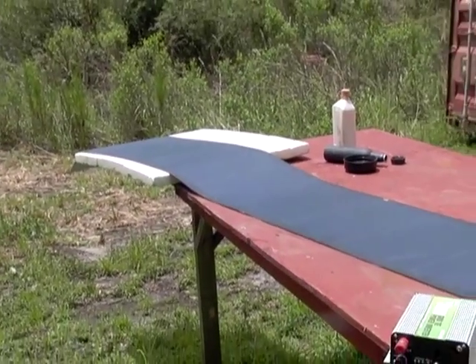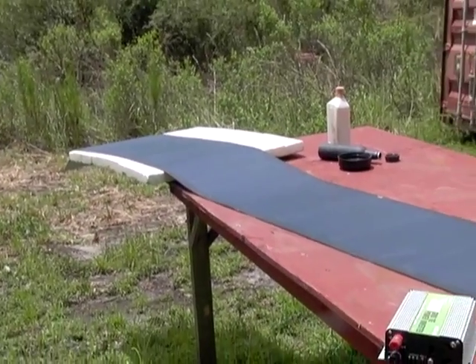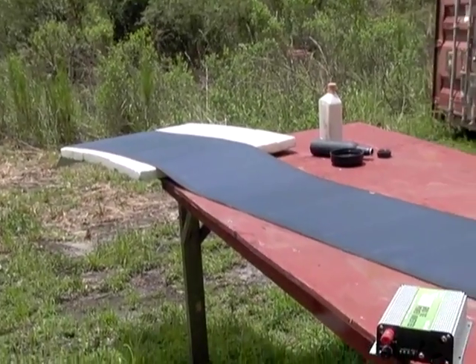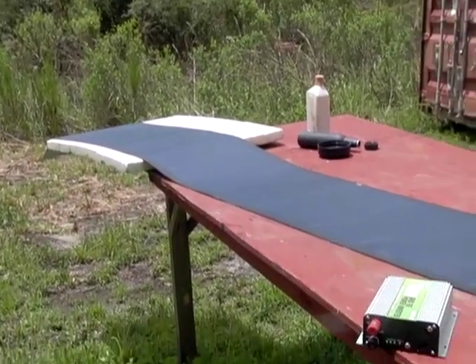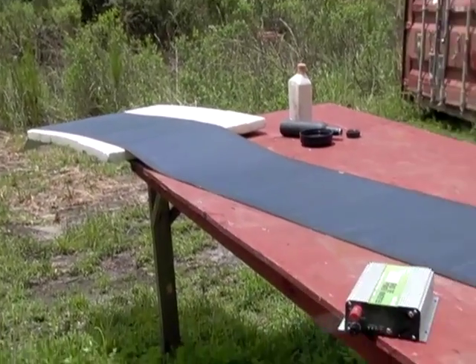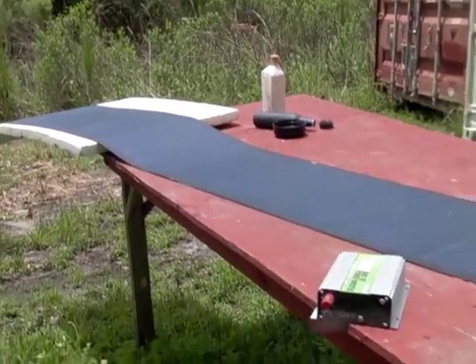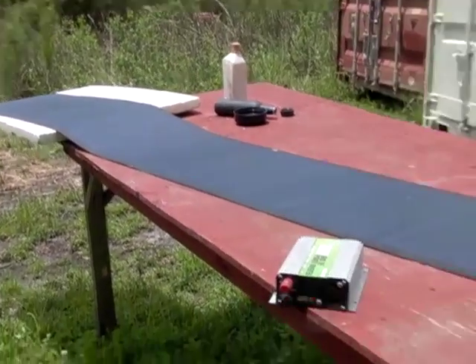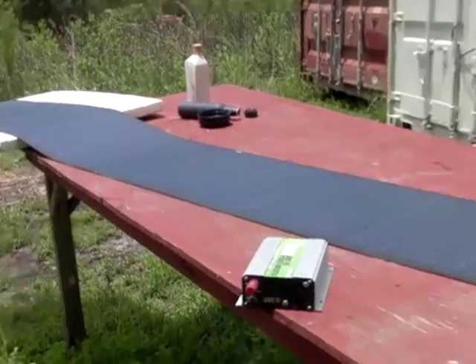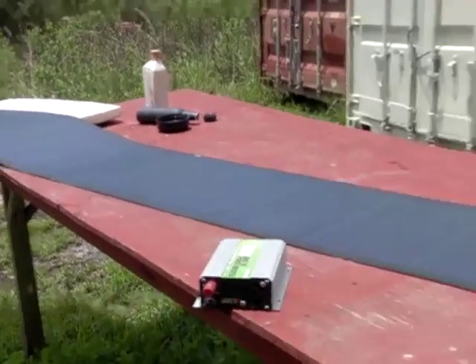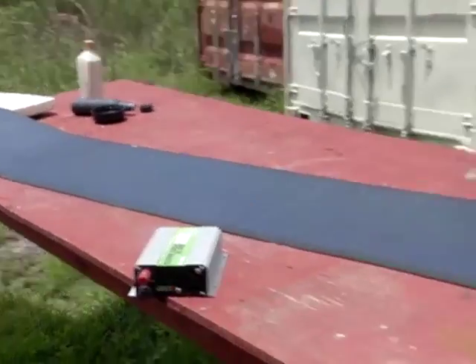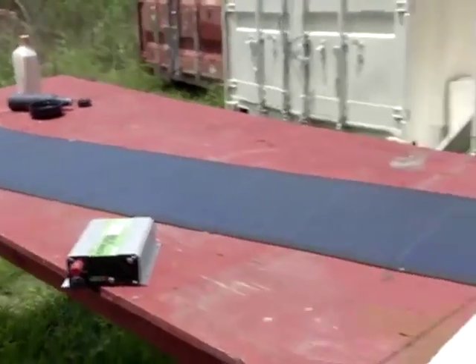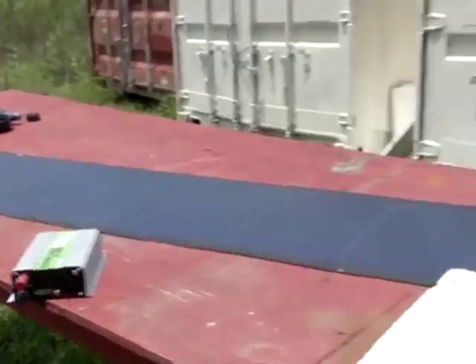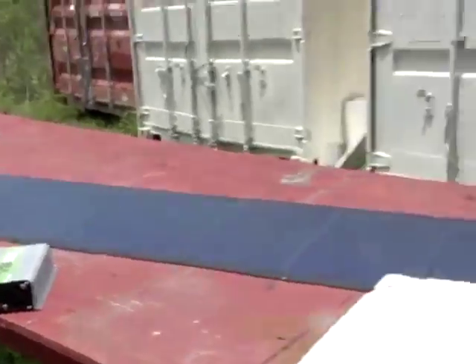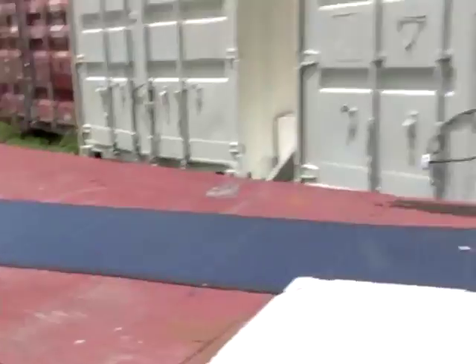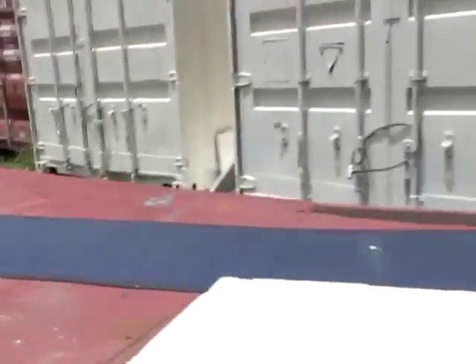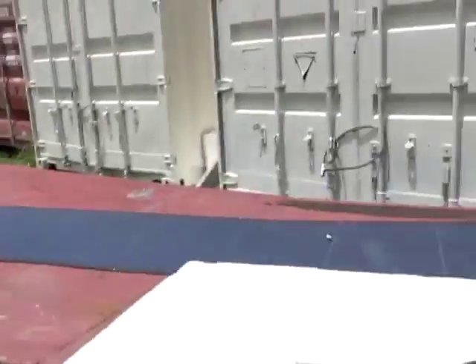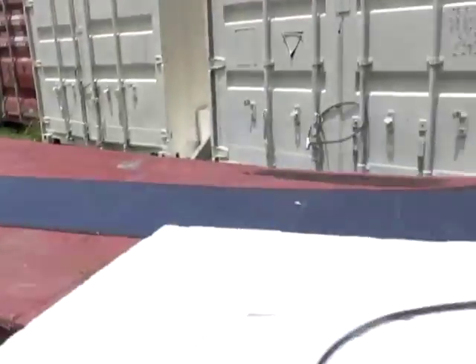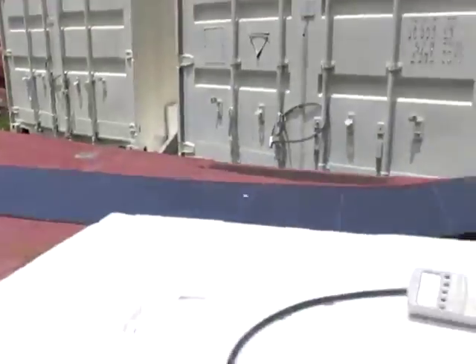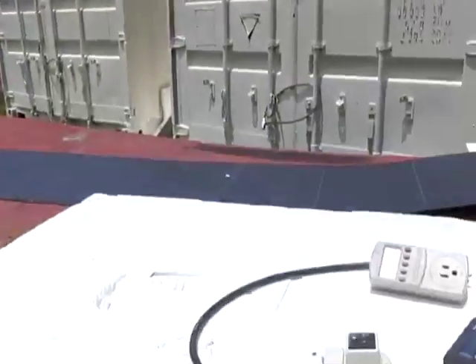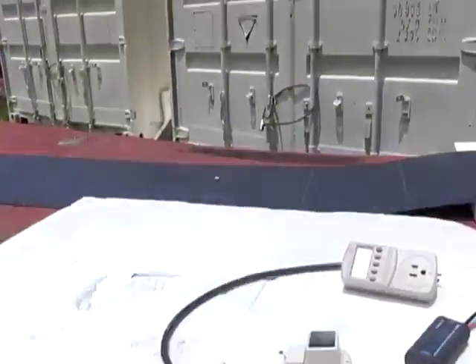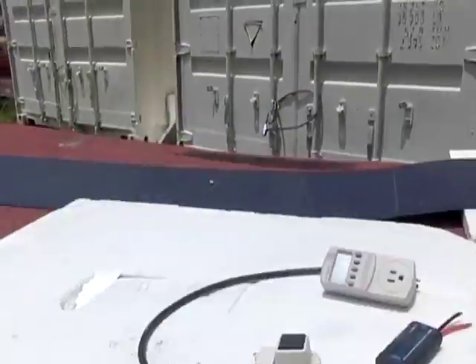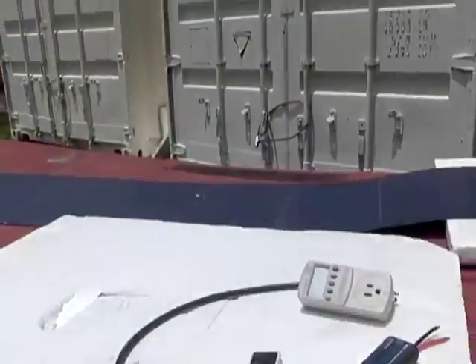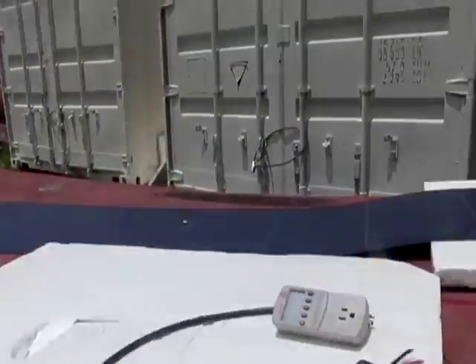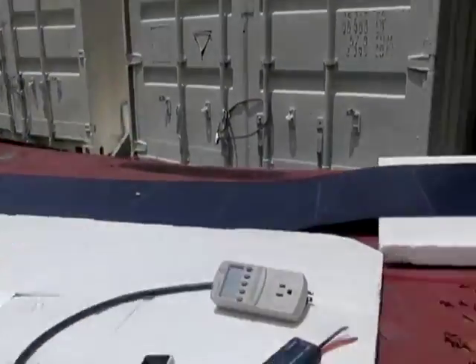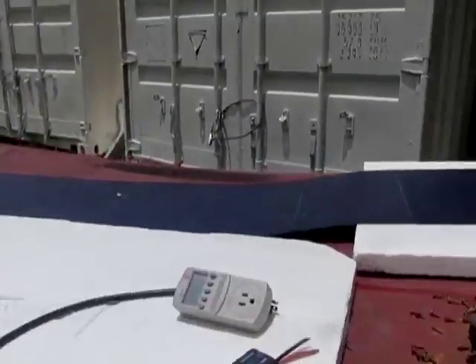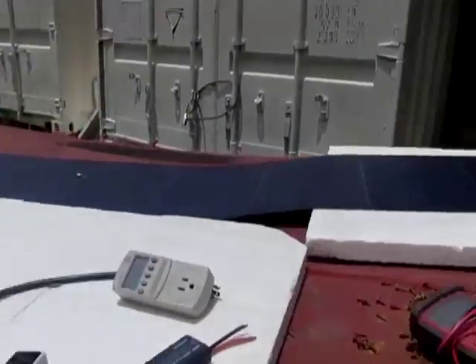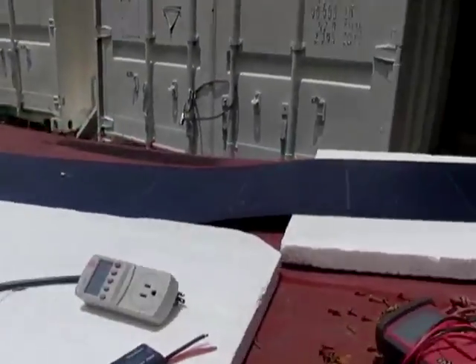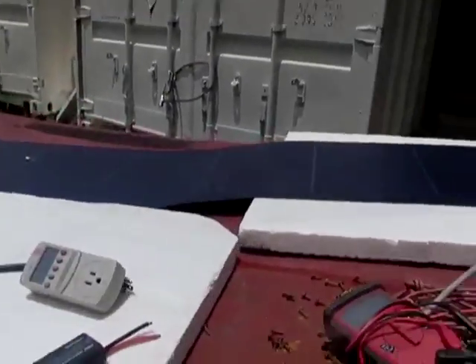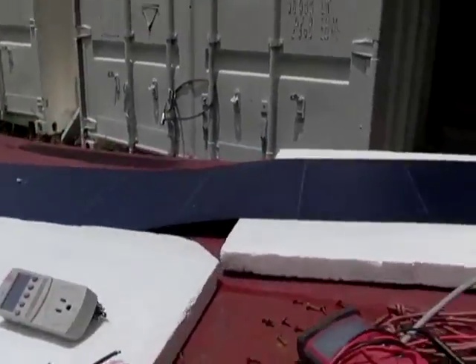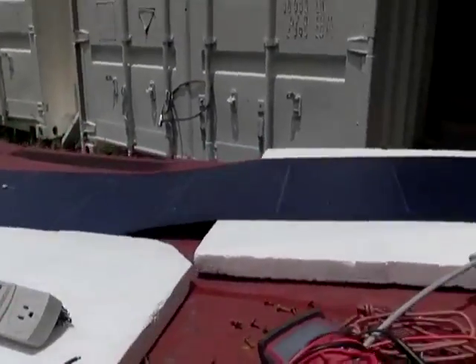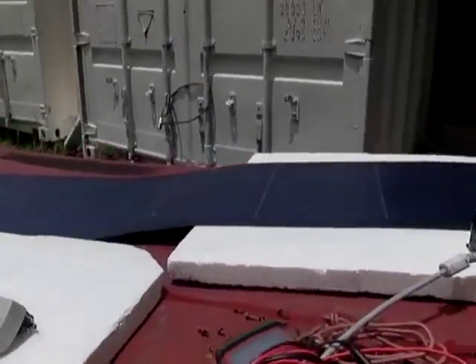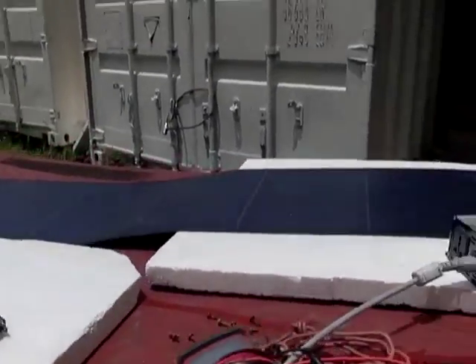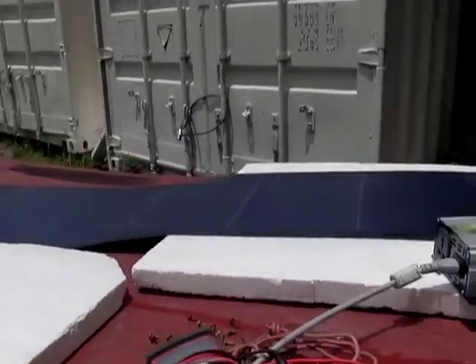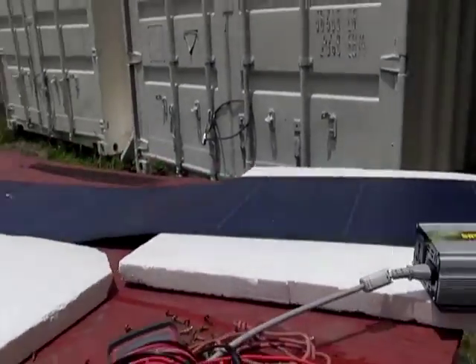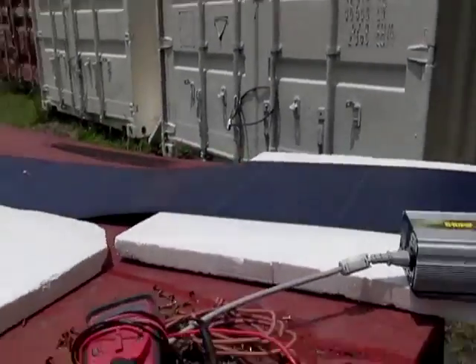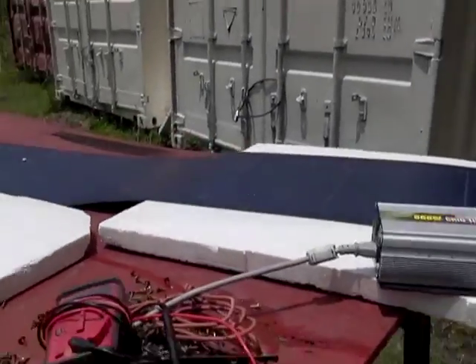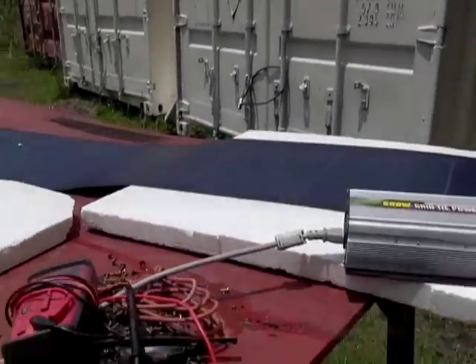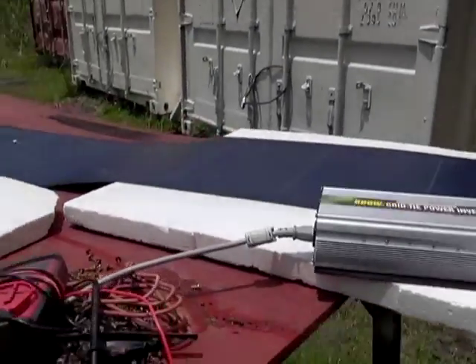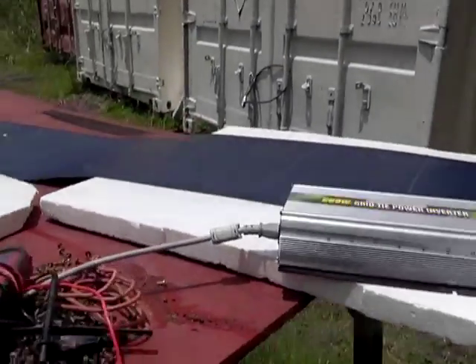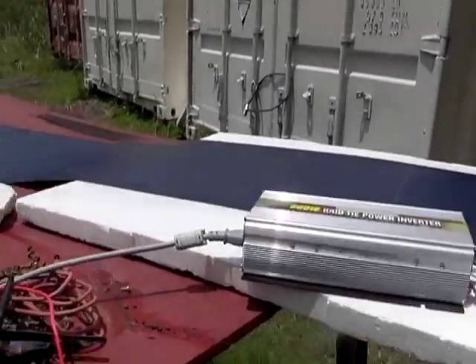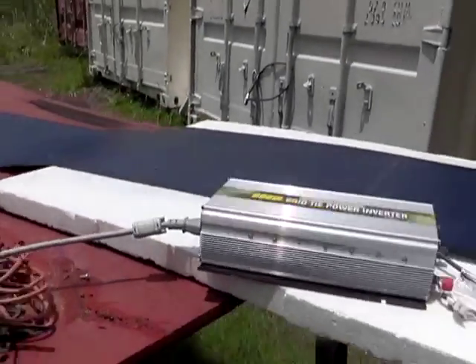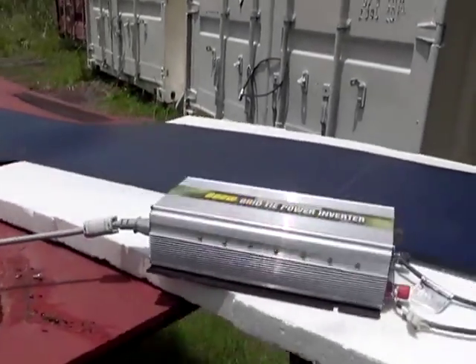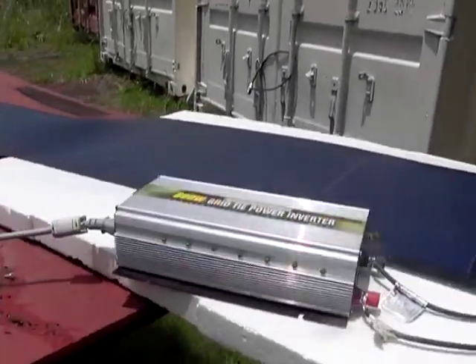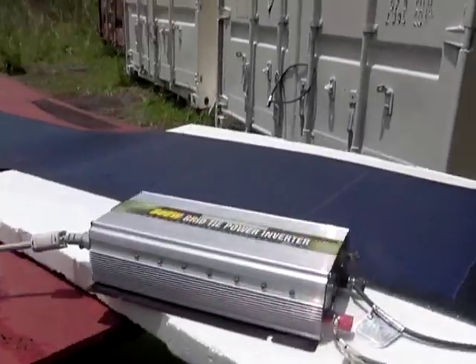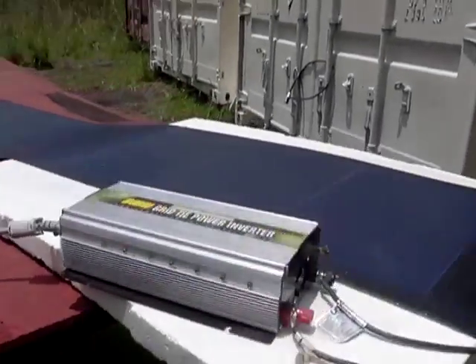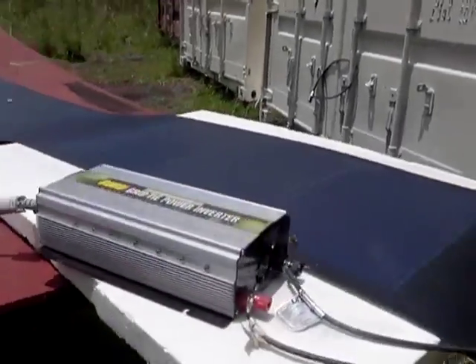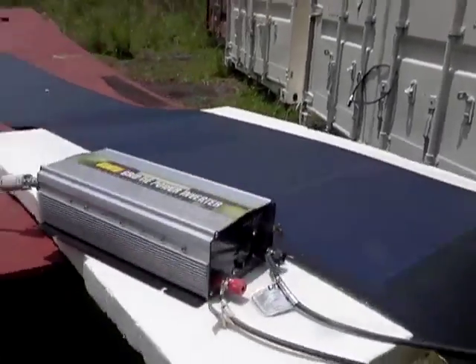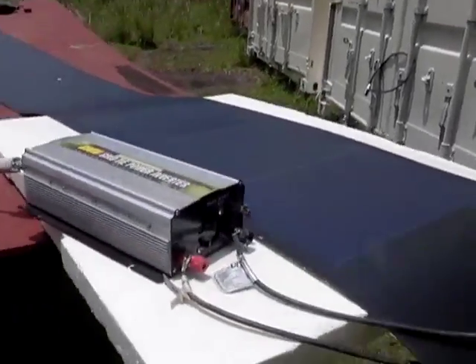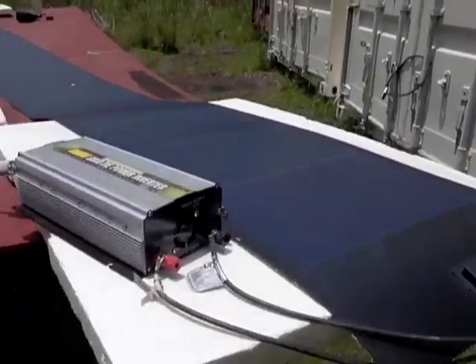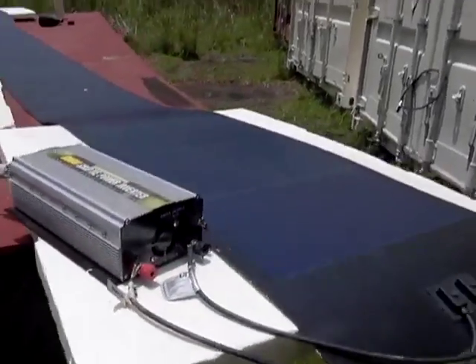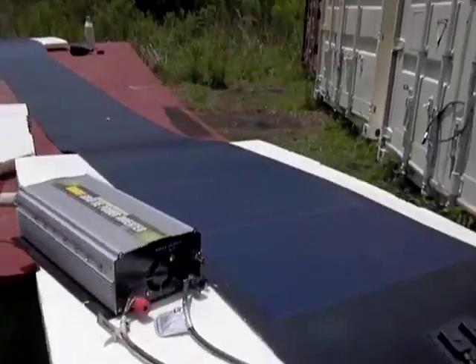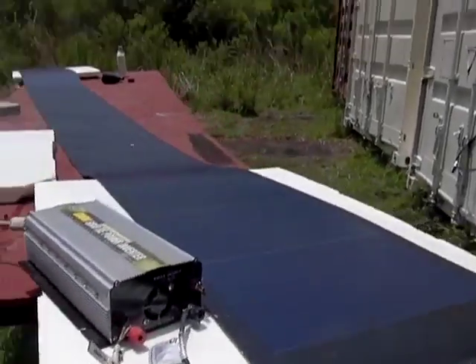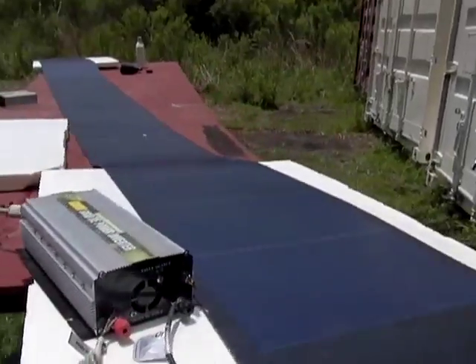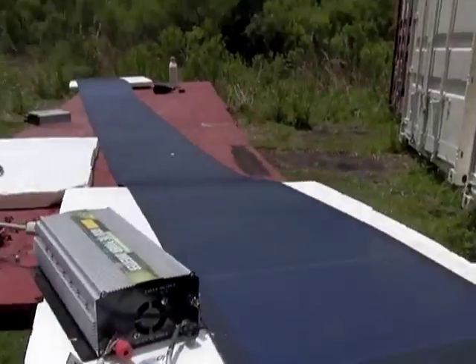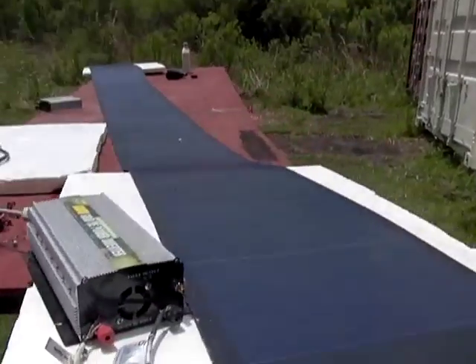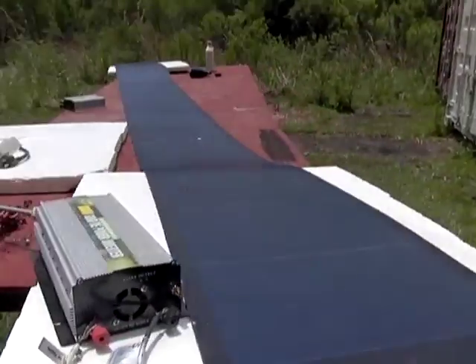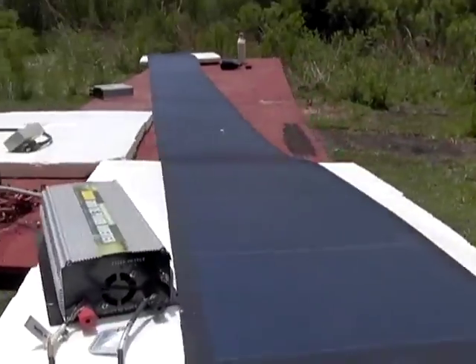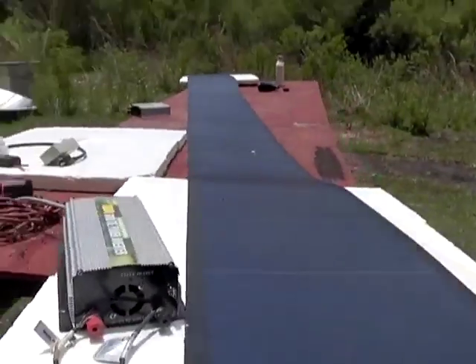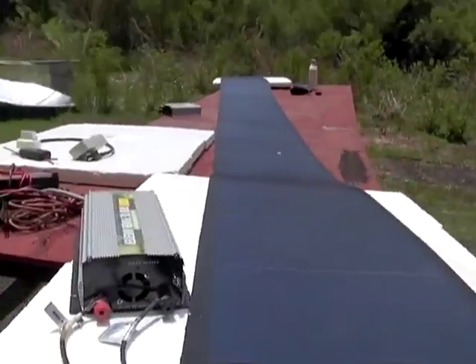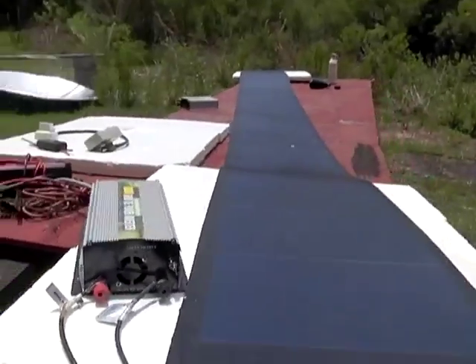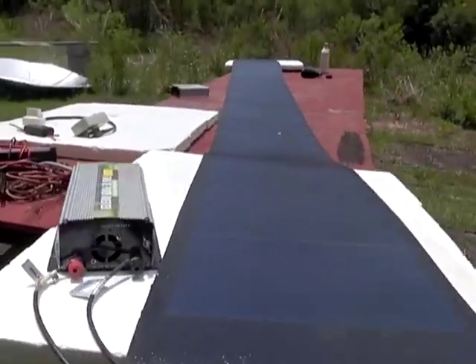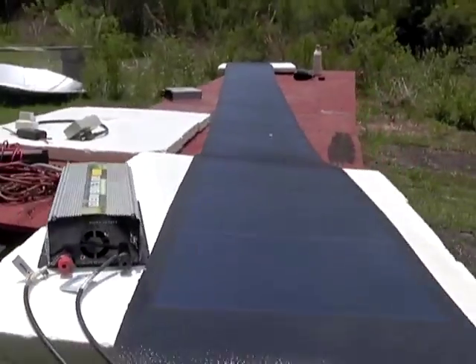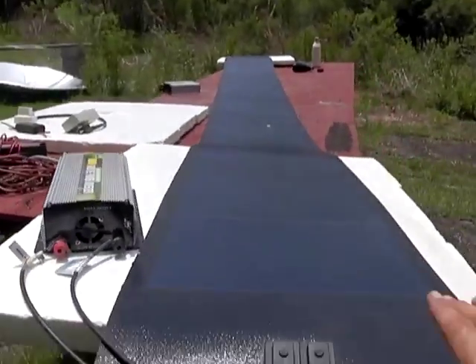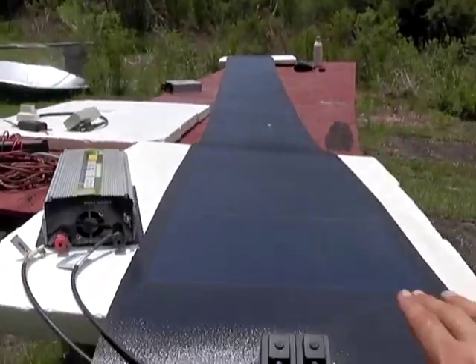Hello, I'm your host Dan Rojas and this is a rollable solar panel. I did a video on this about a year ago.